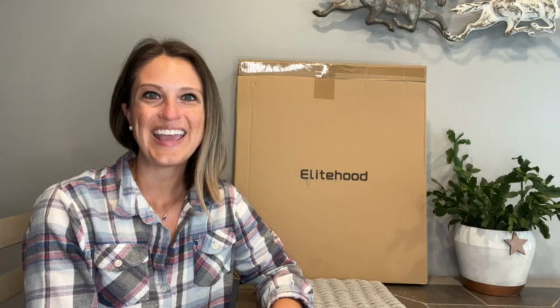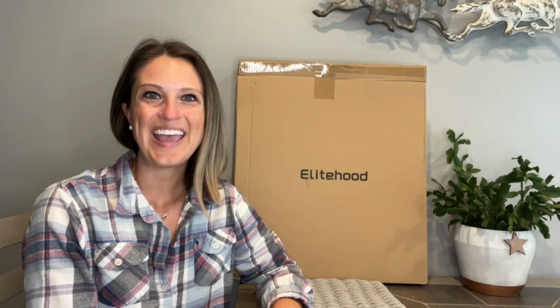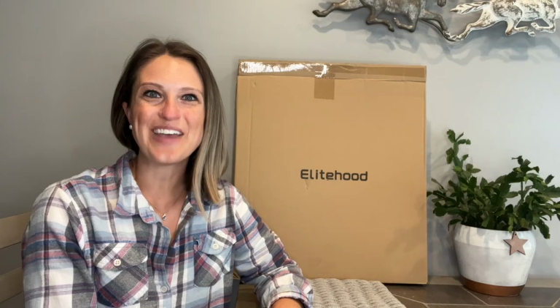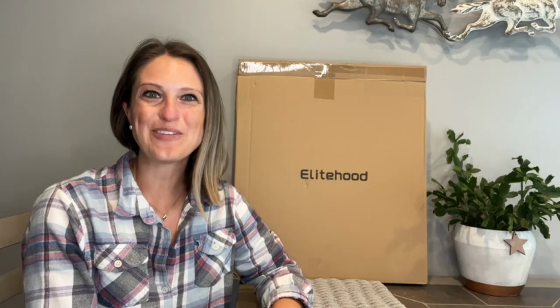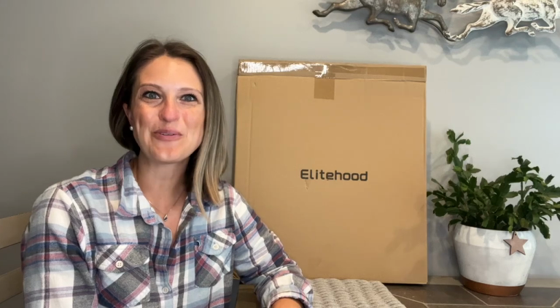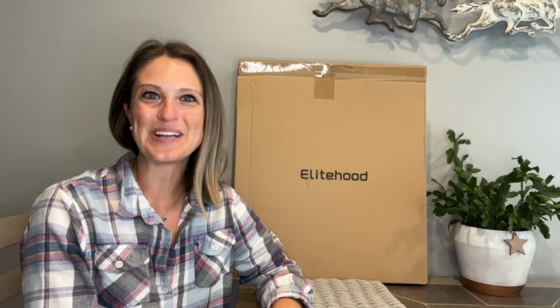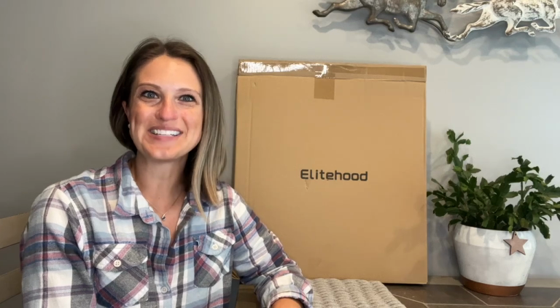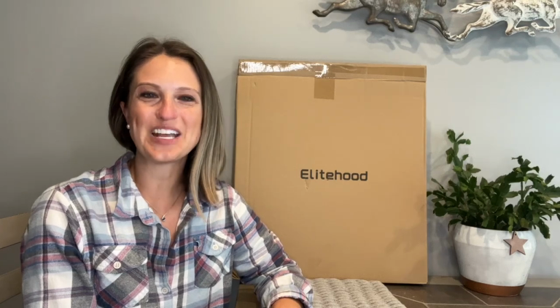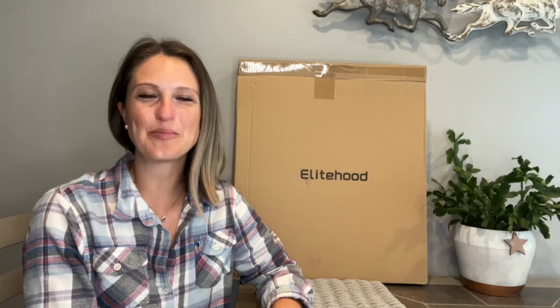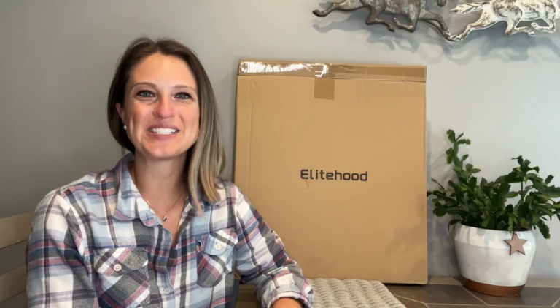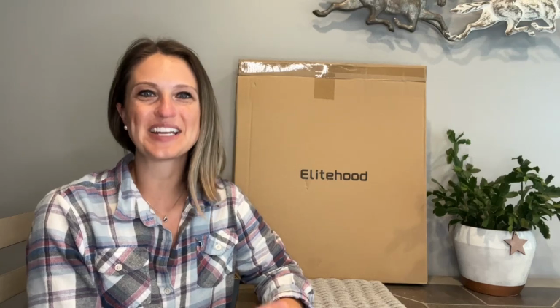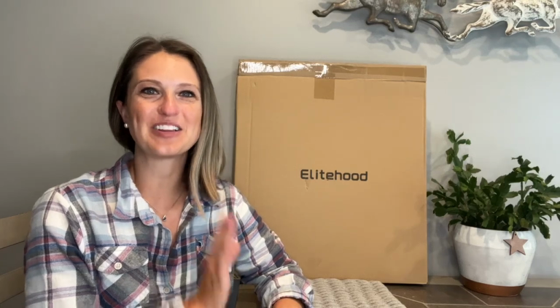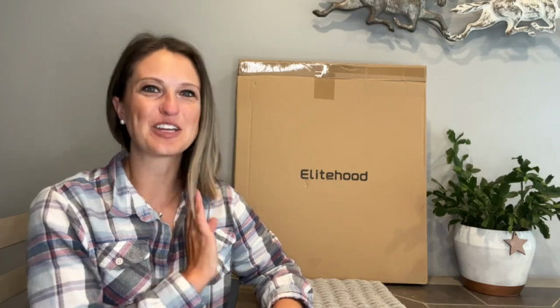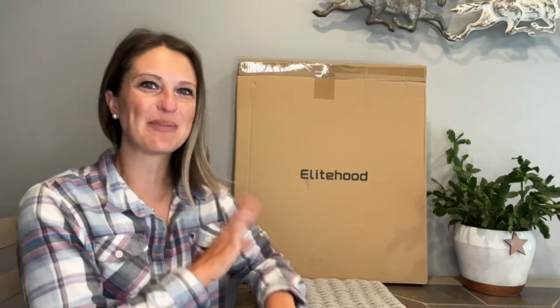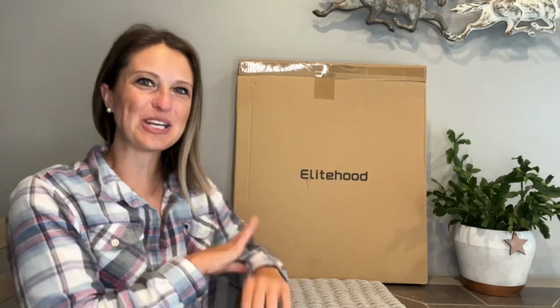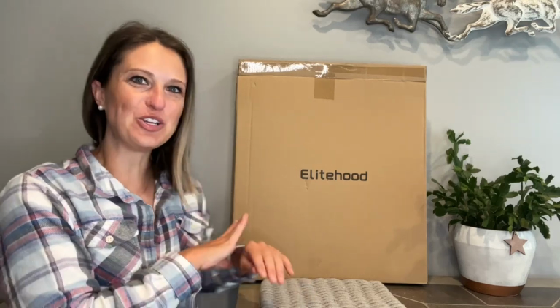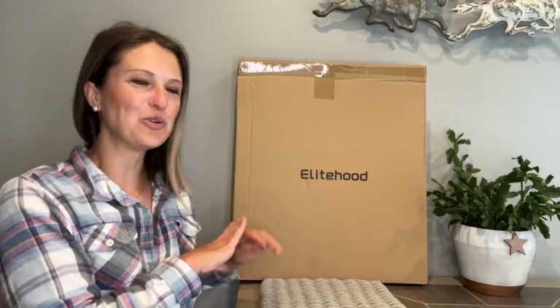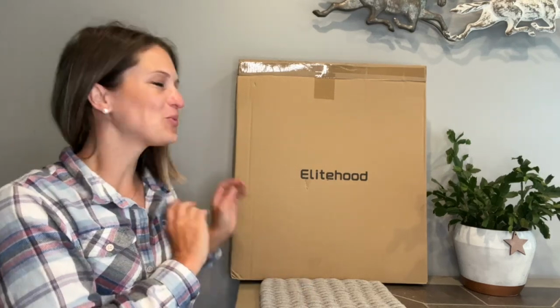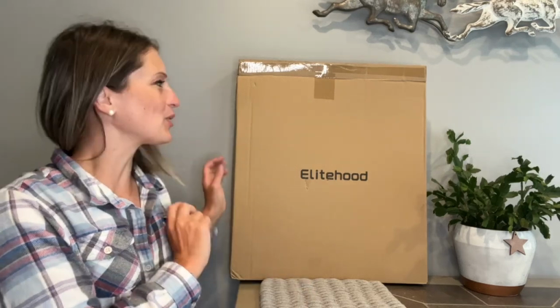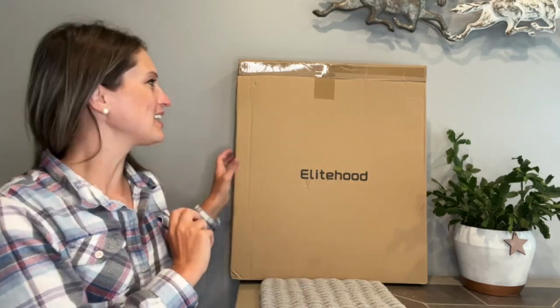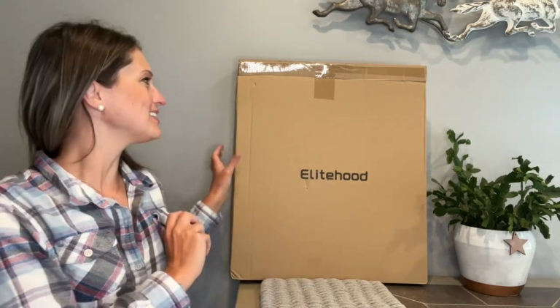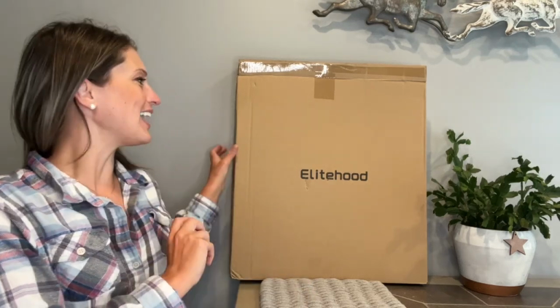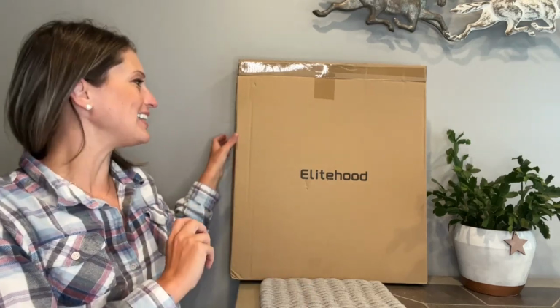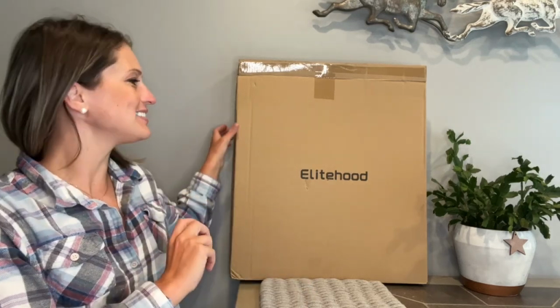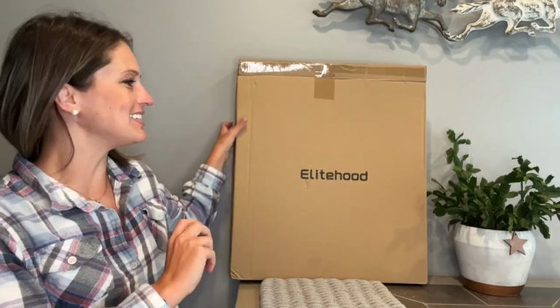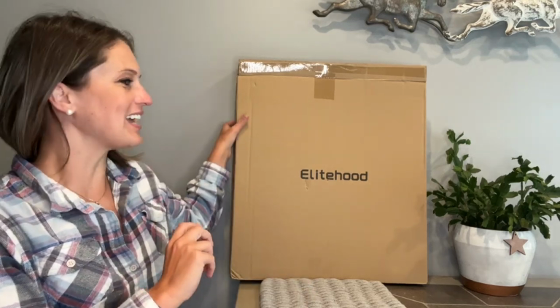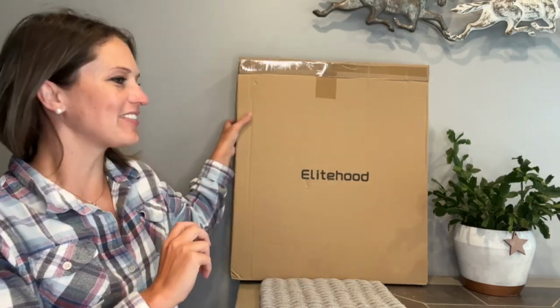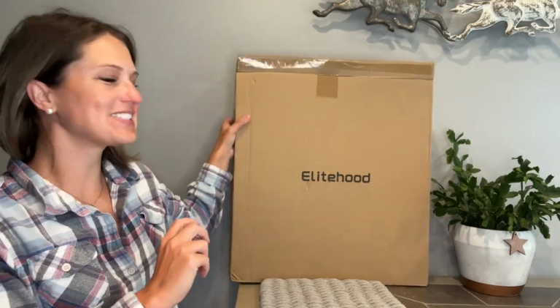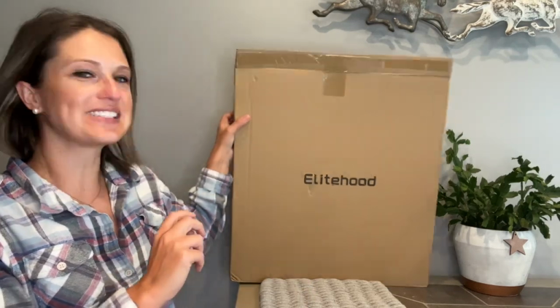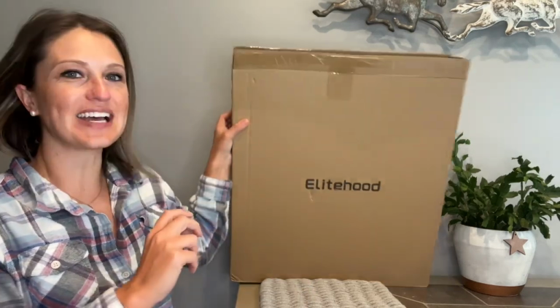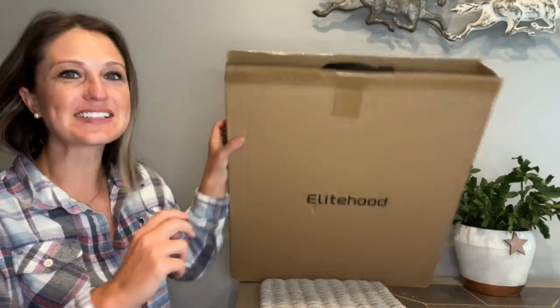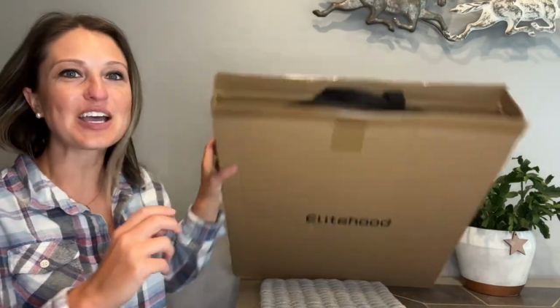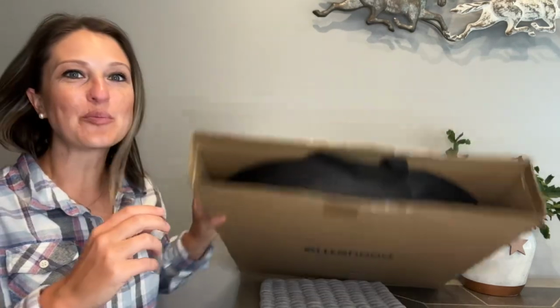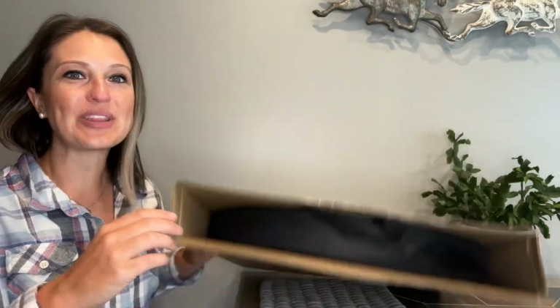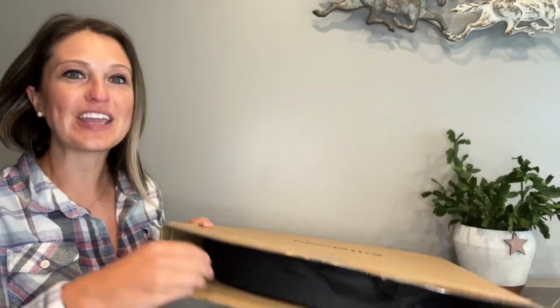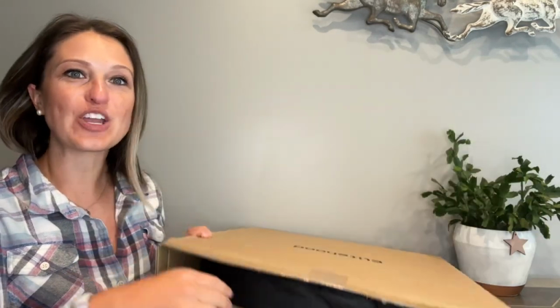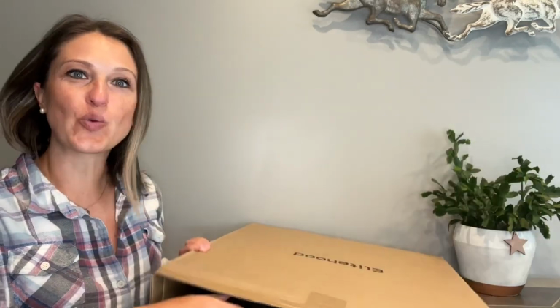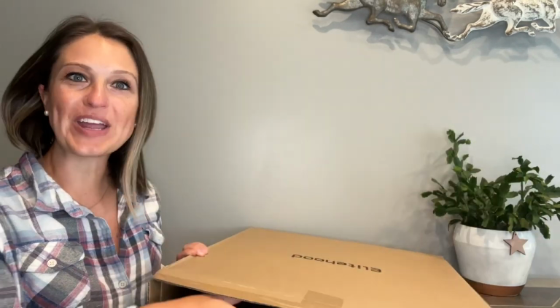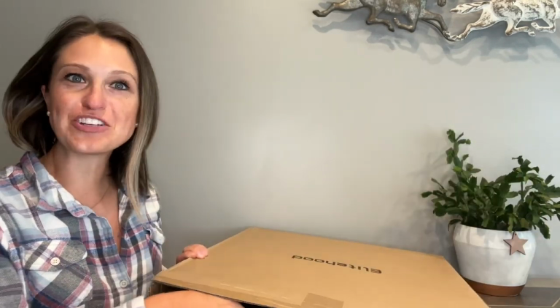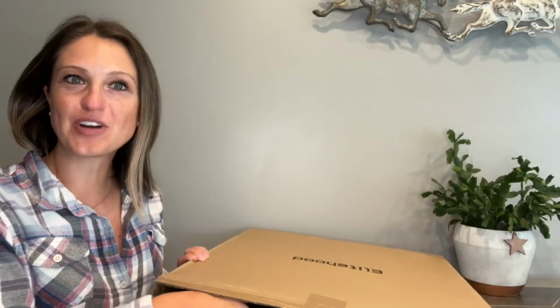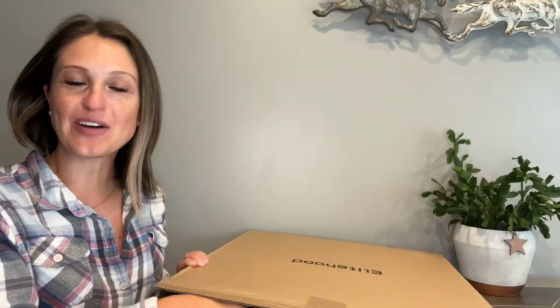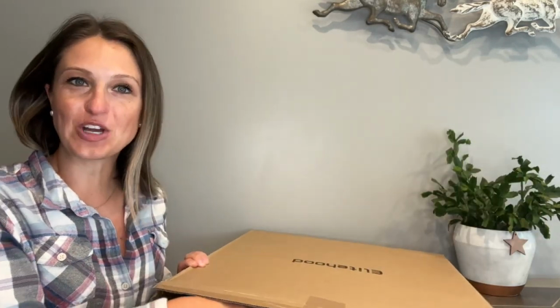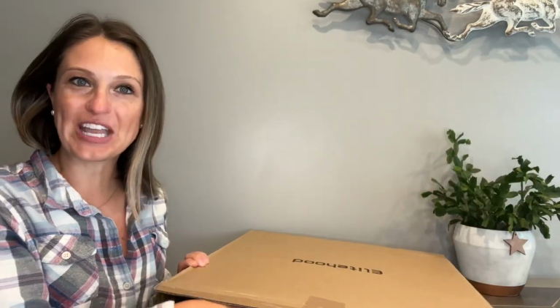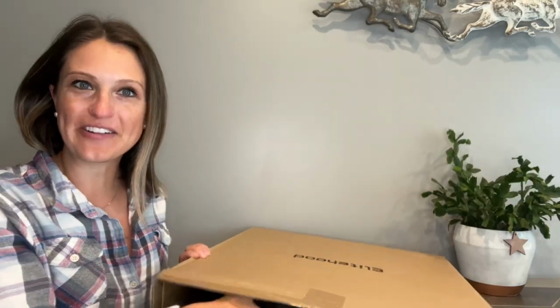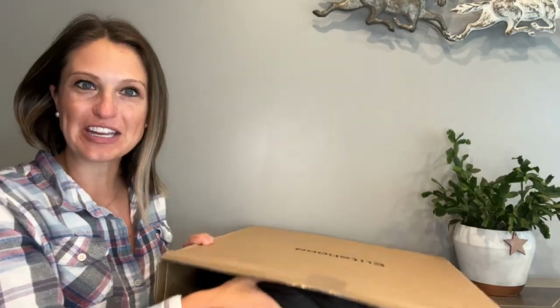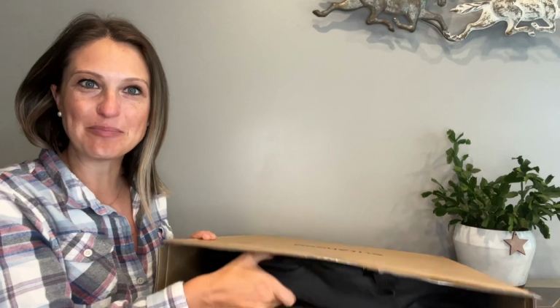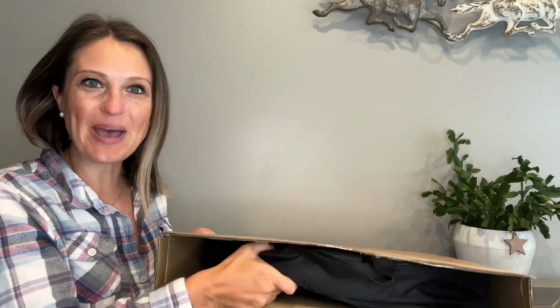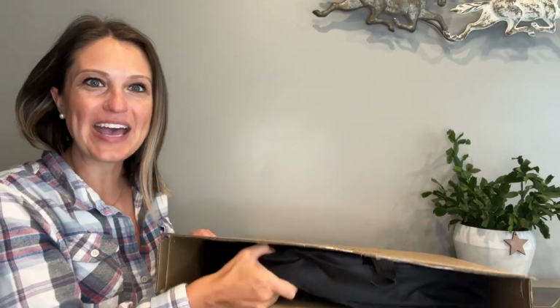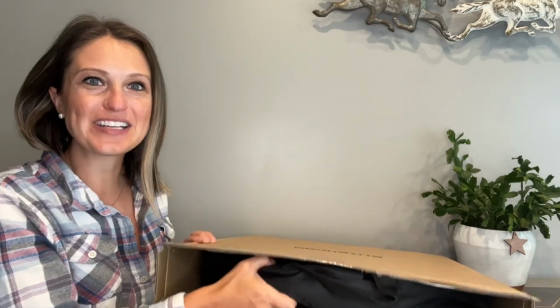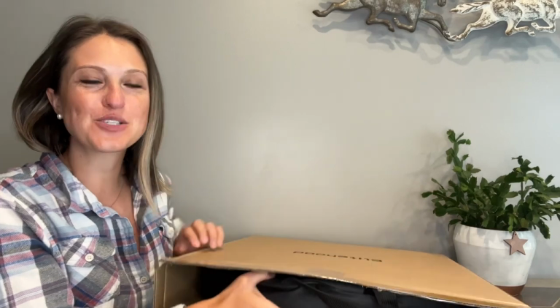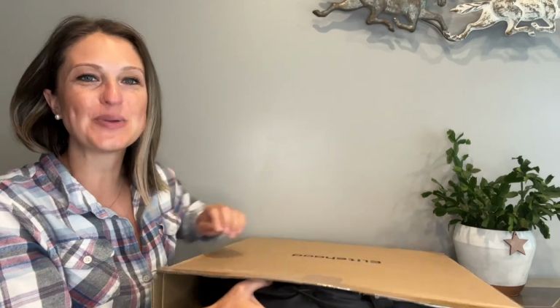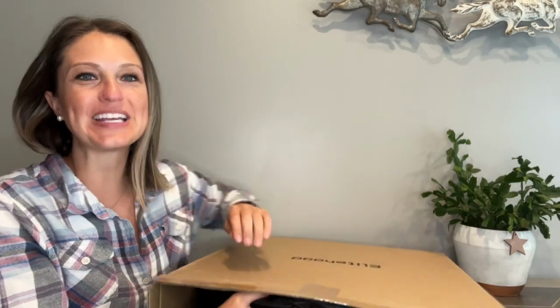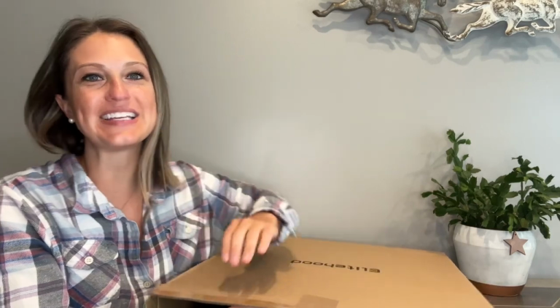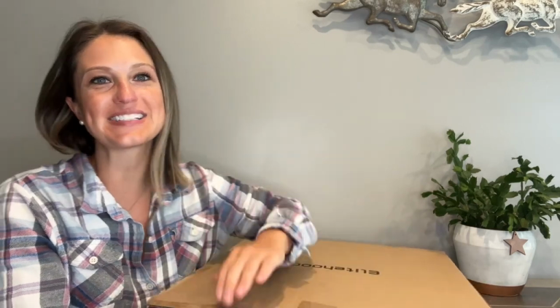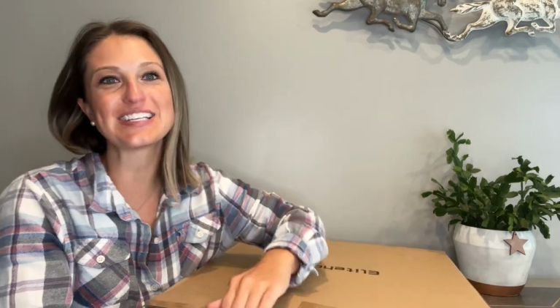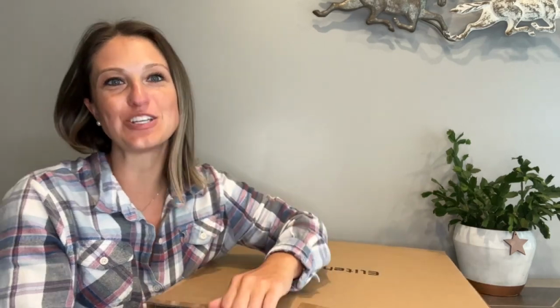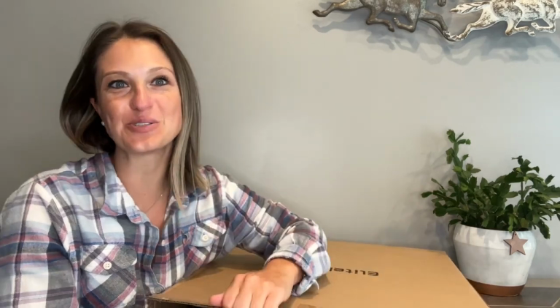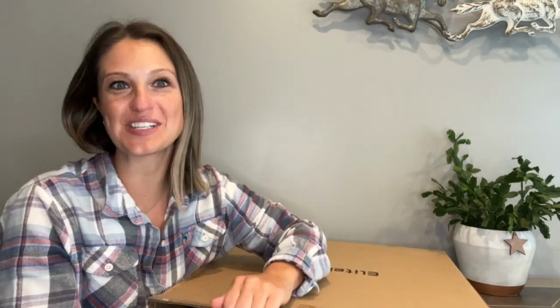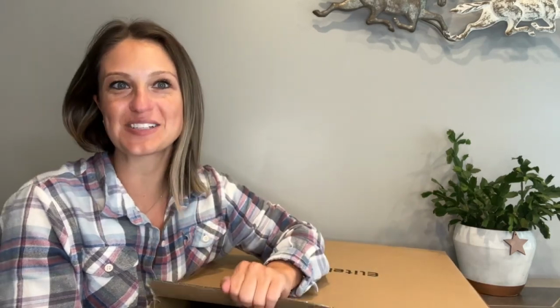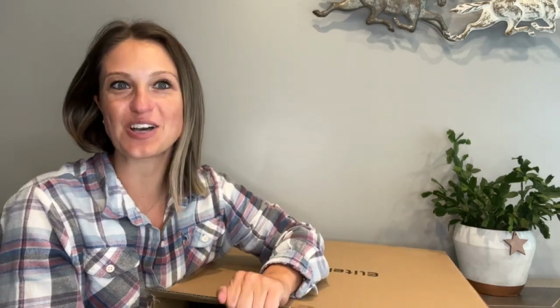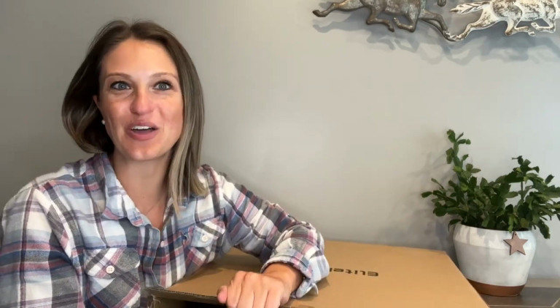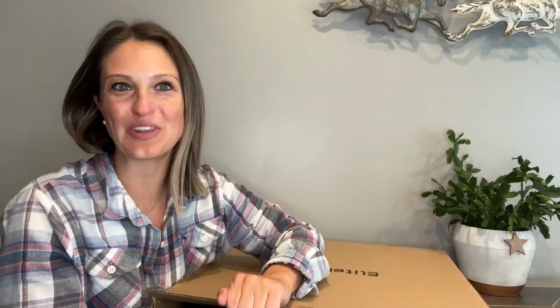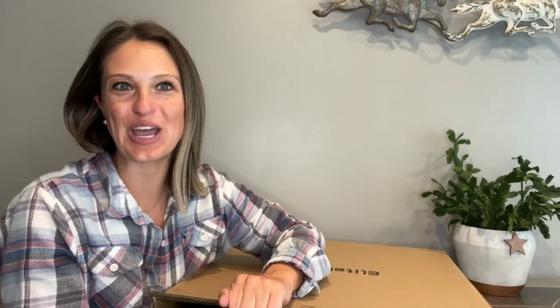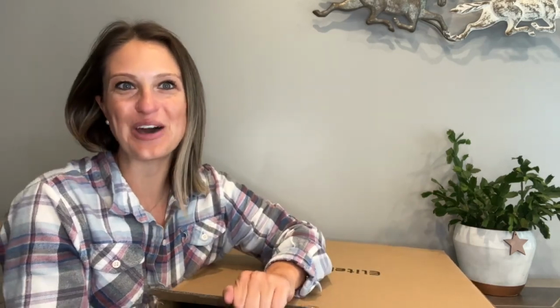Hey everyone, today I'll be taking a look at my new ring light. This does come with a great travel carrying bag so we can easily use this on the go.